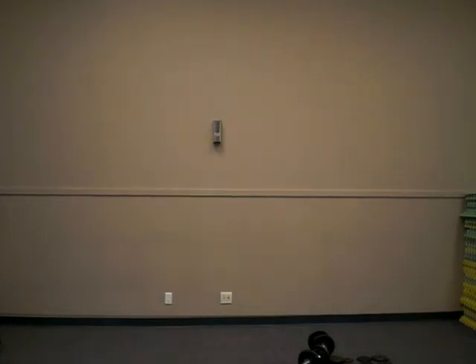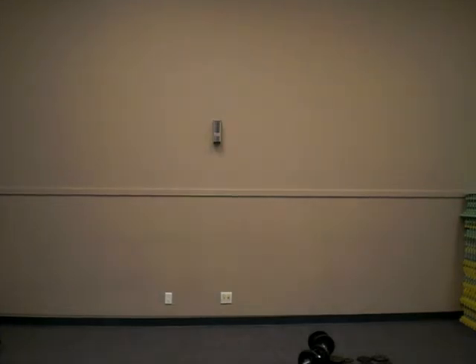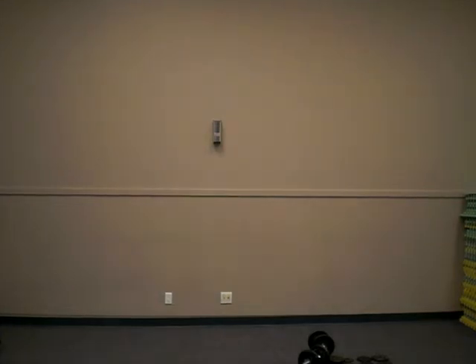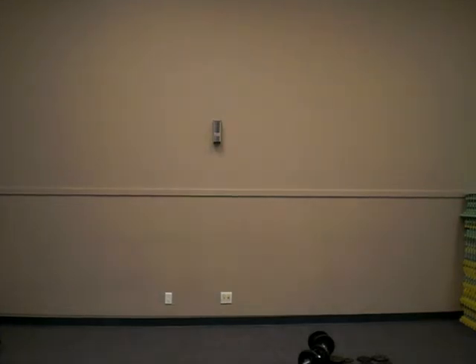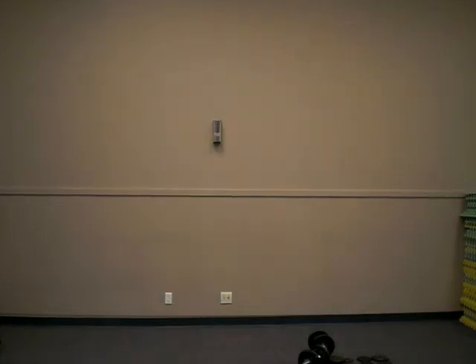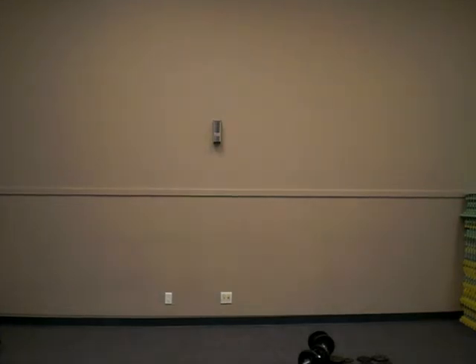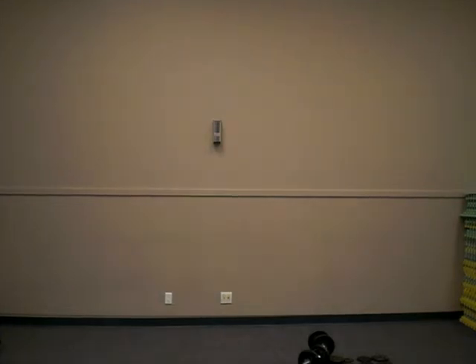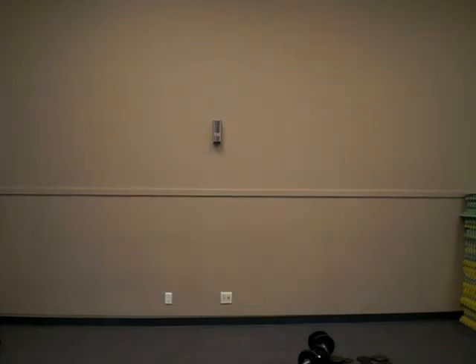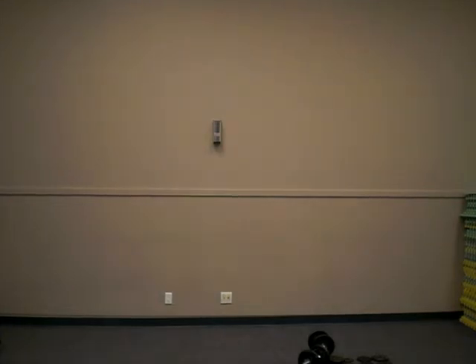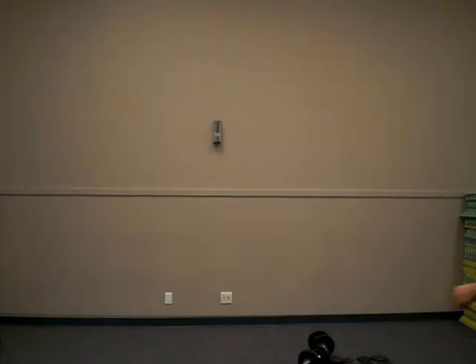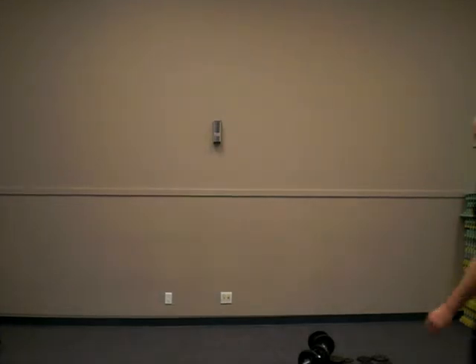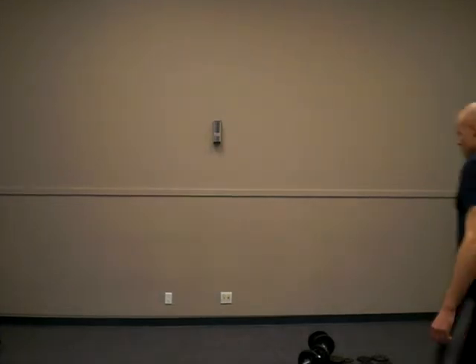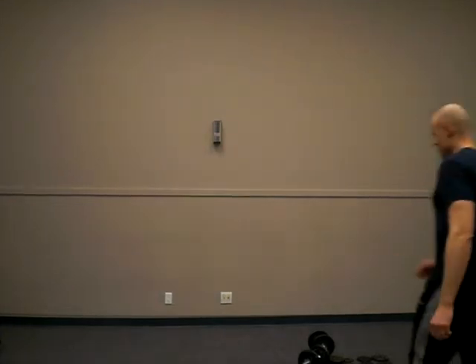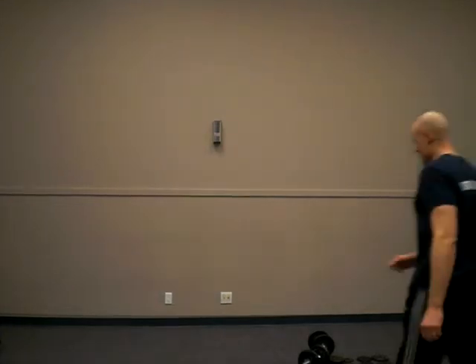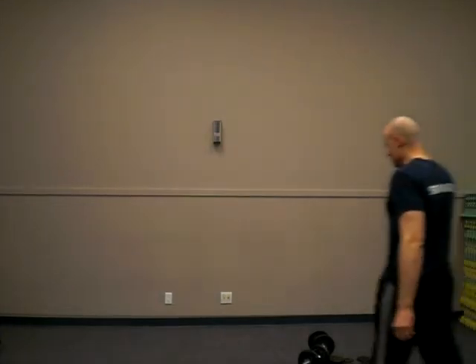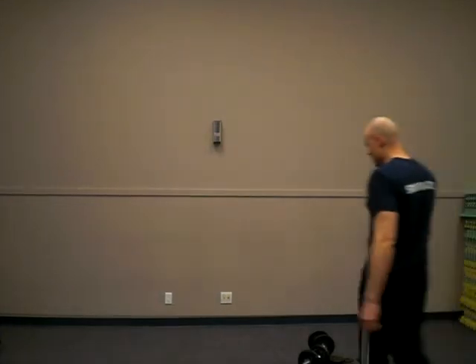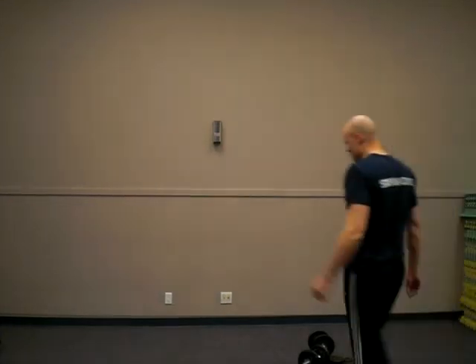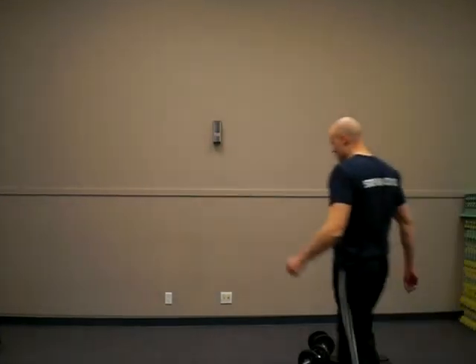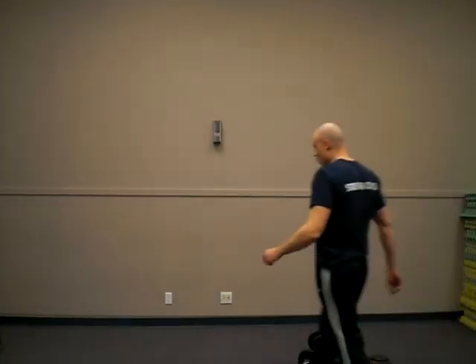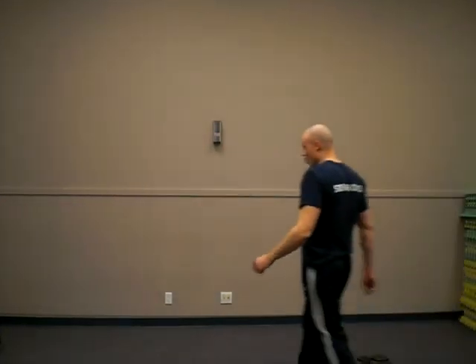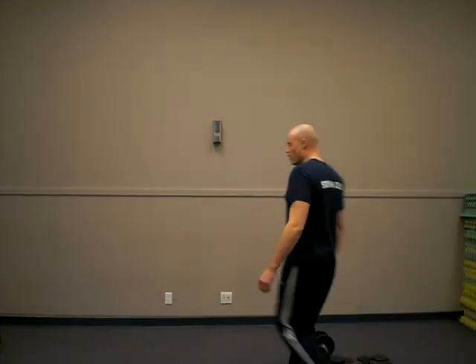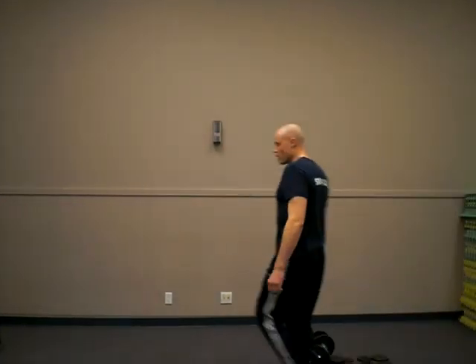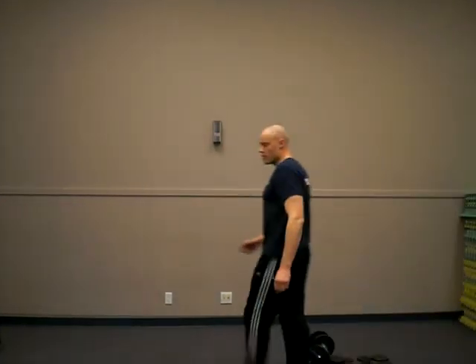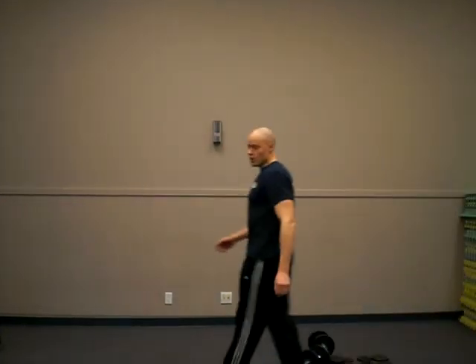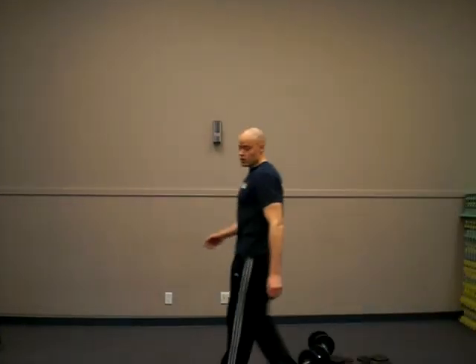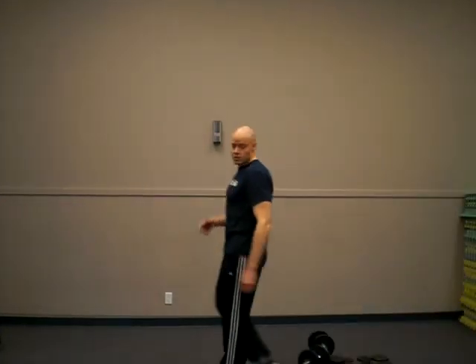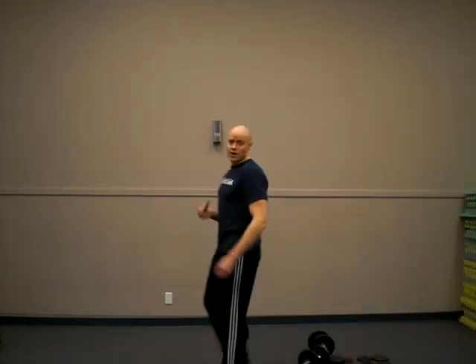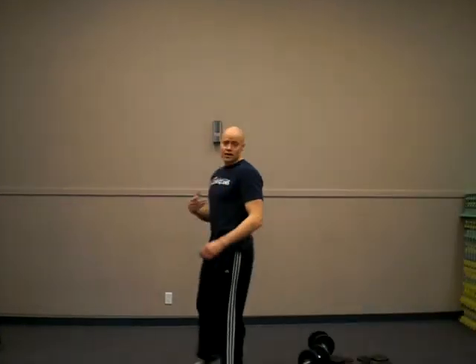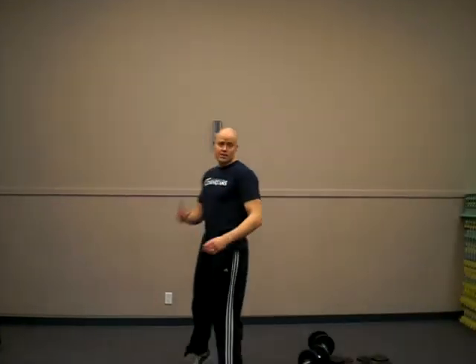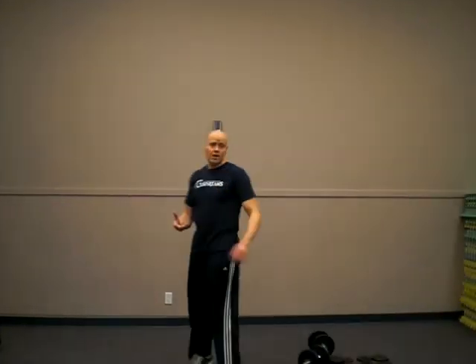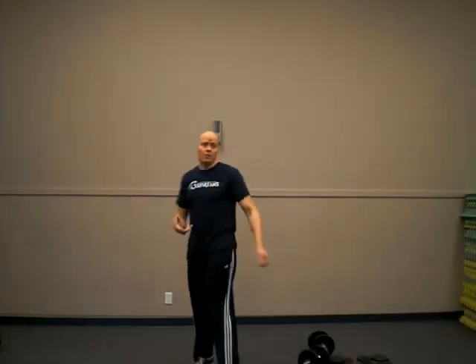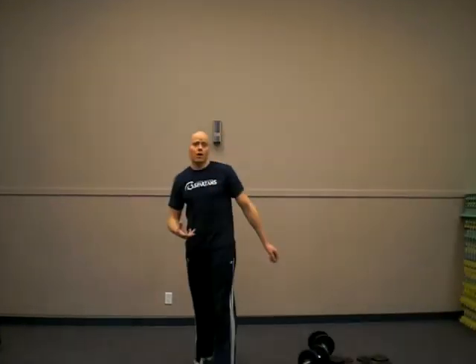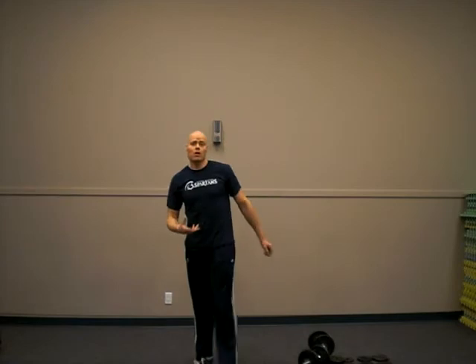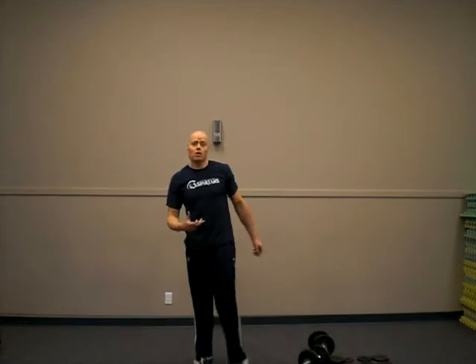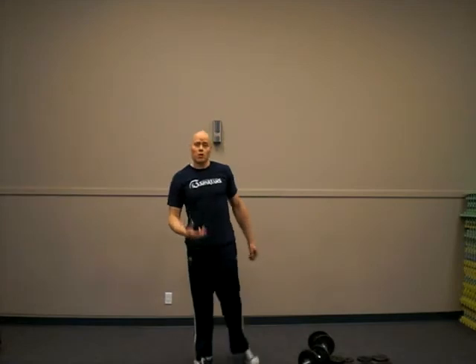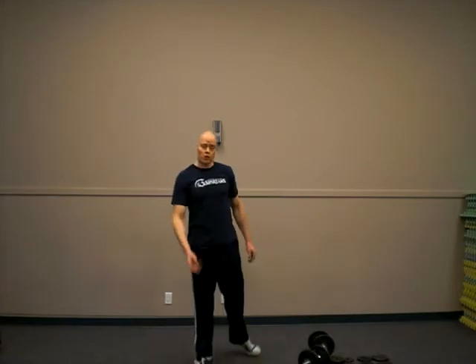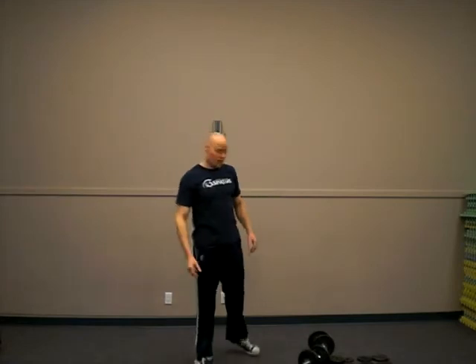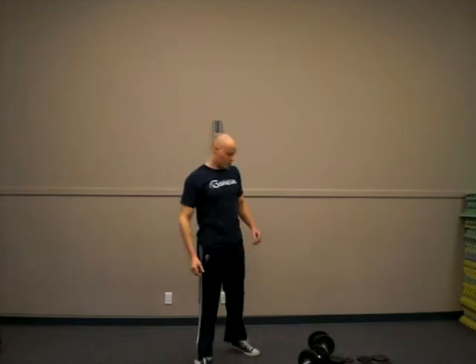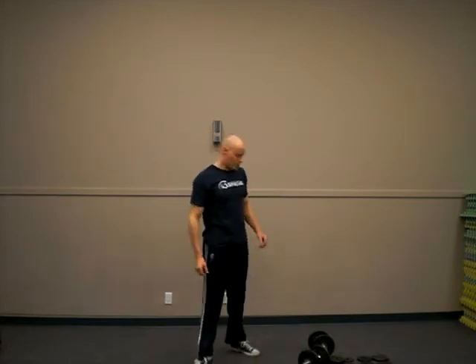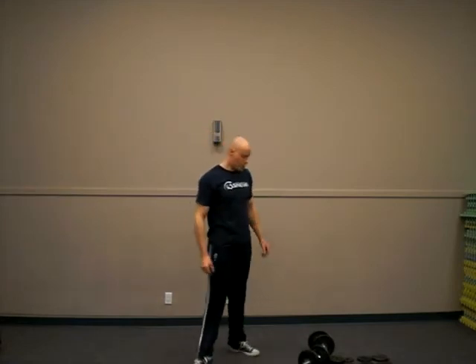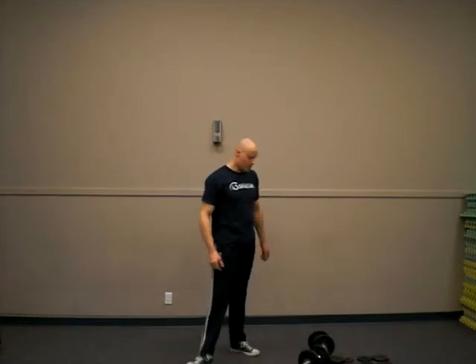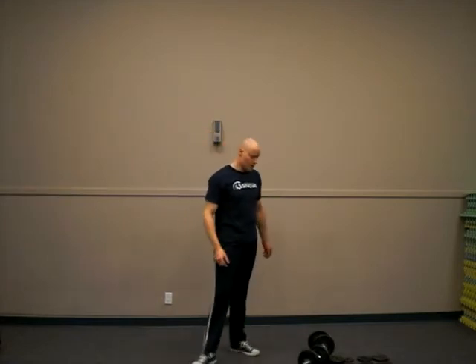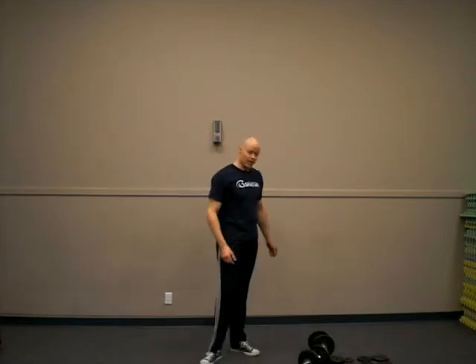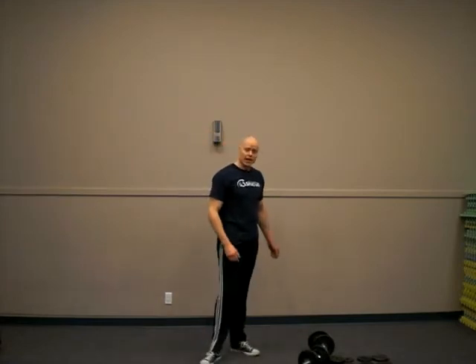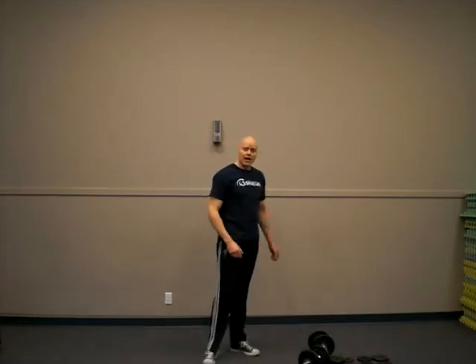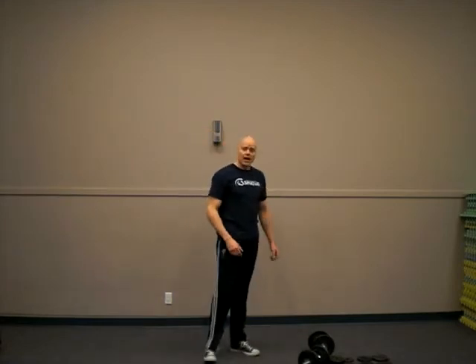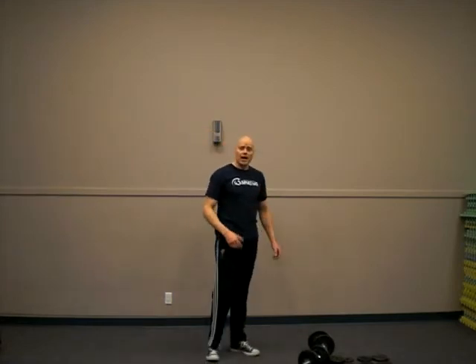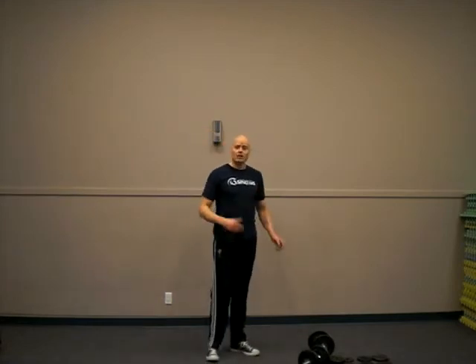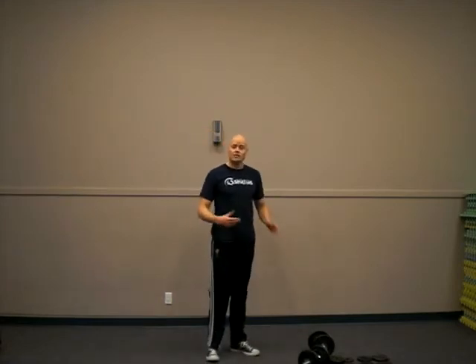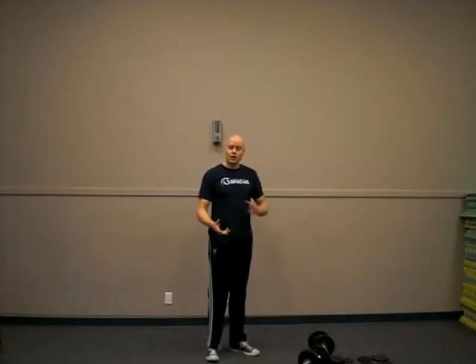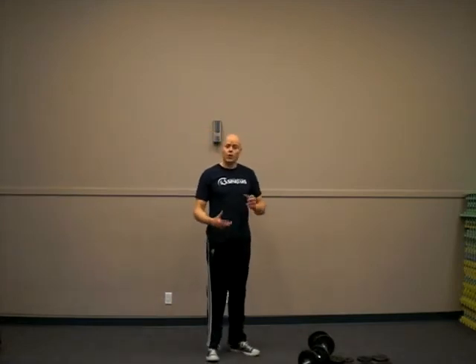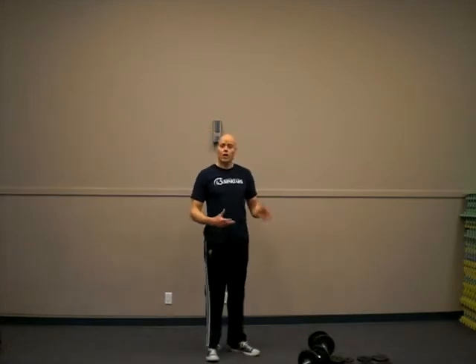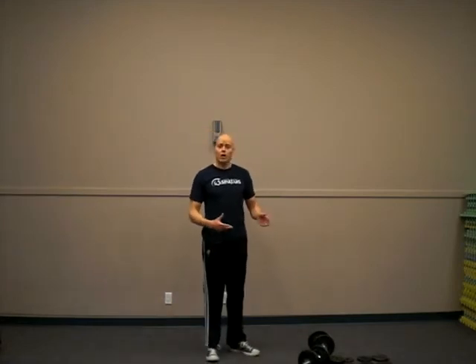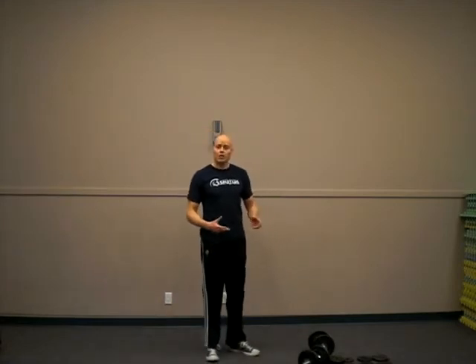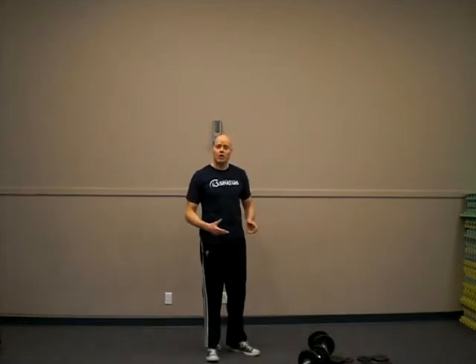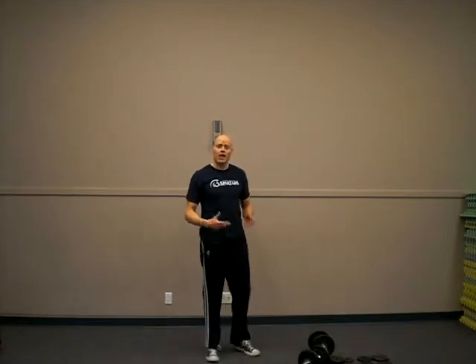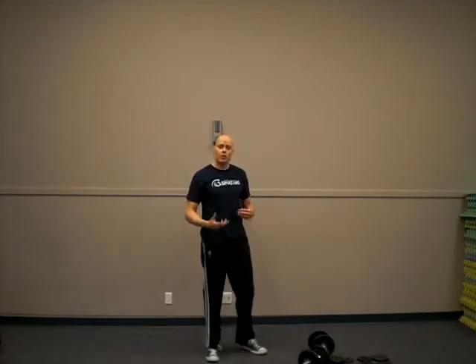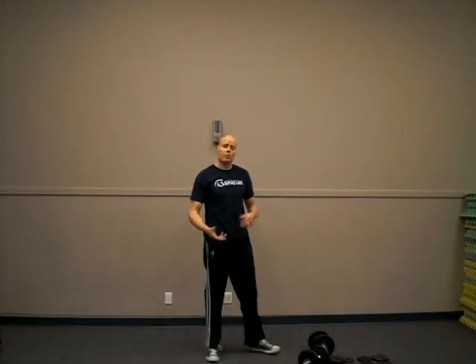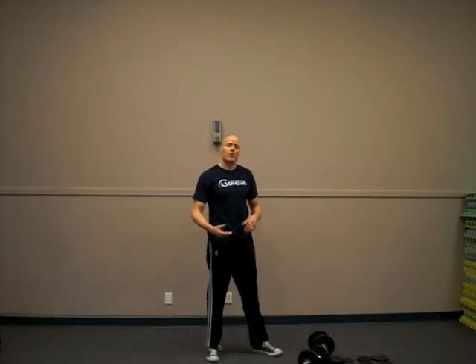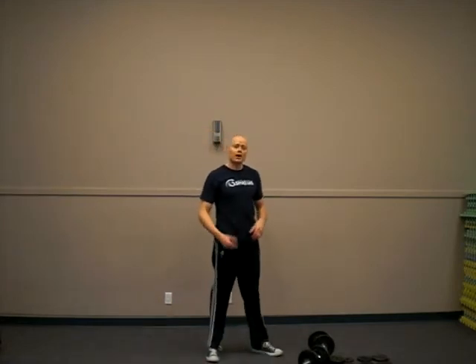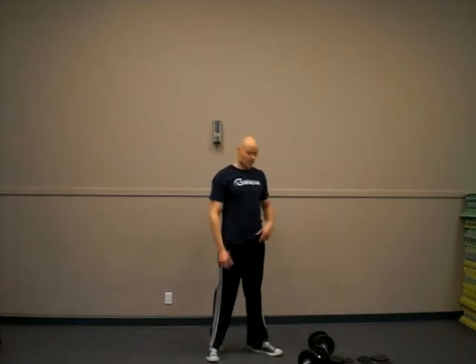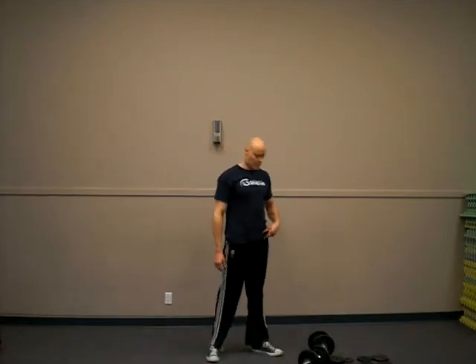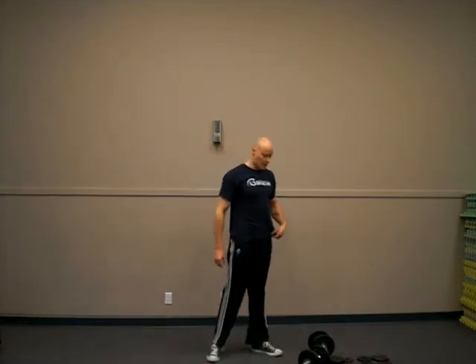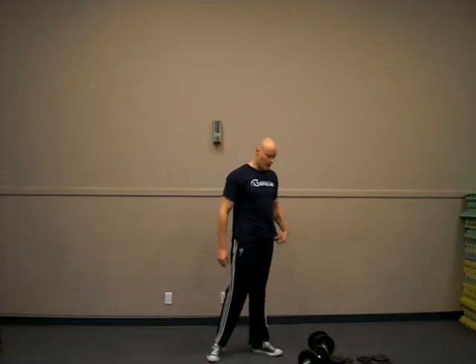Hi there, Andrew Hummick, and I want to look at the dumbbell overhead shoulder press, done with alternating with a pause at the top.